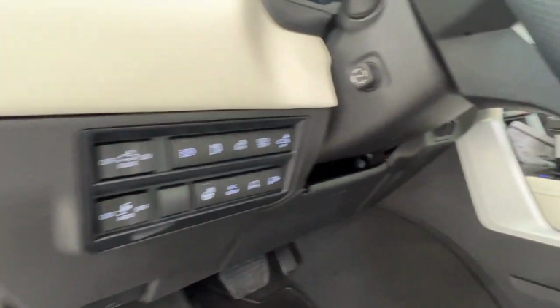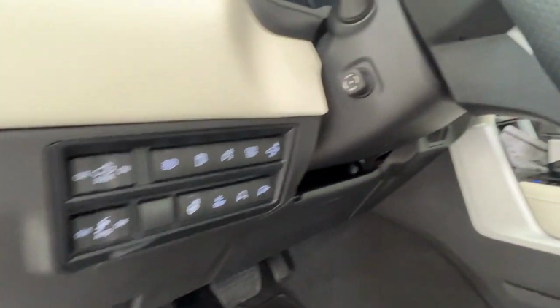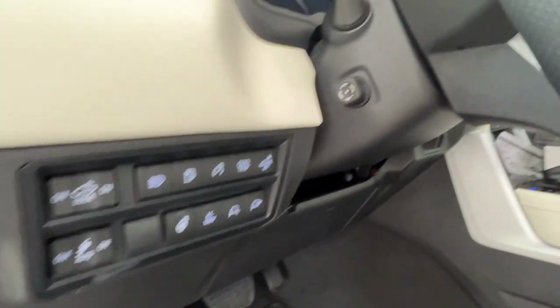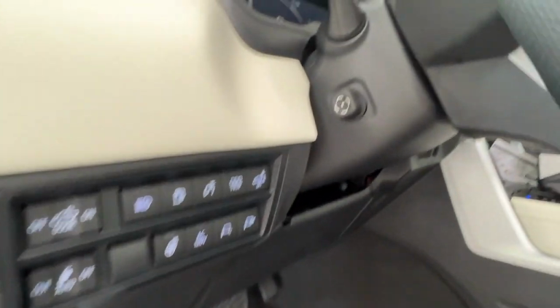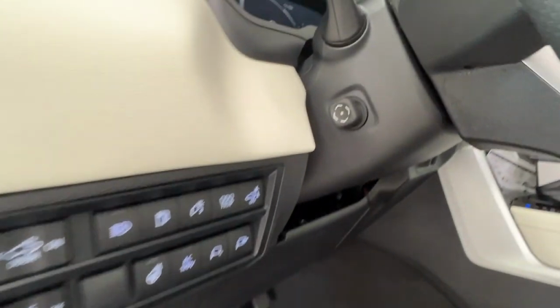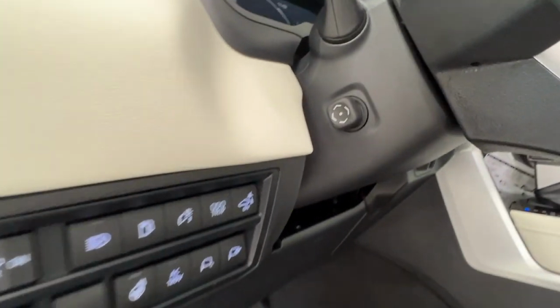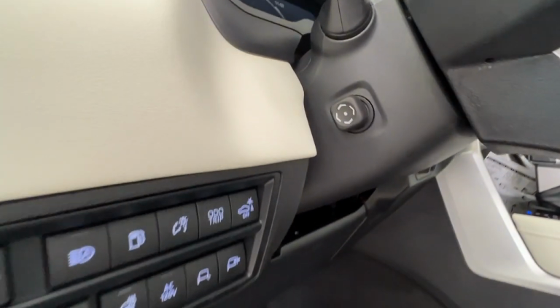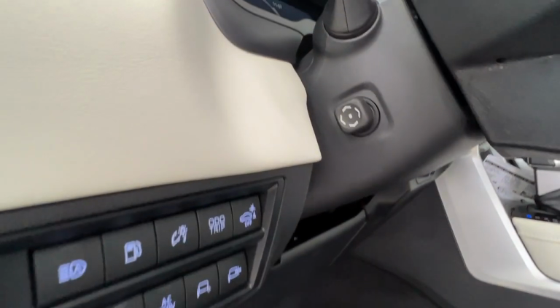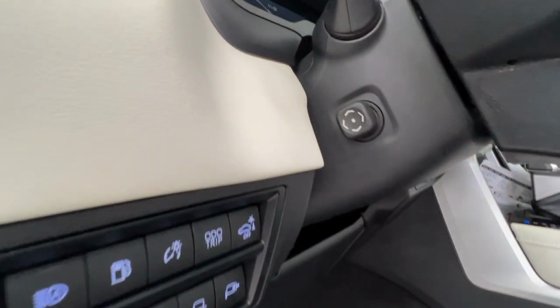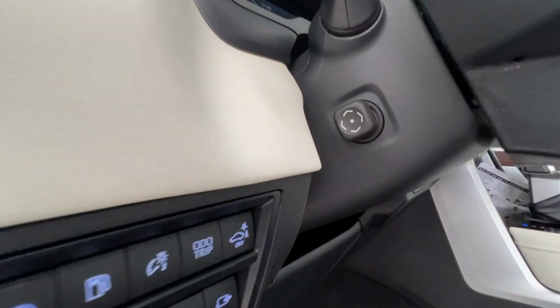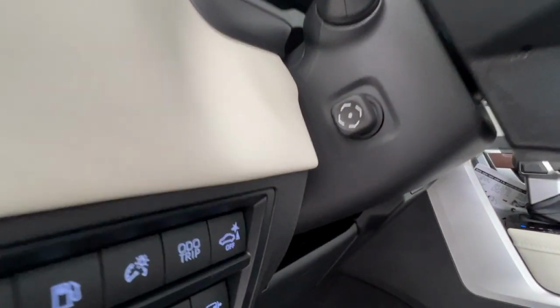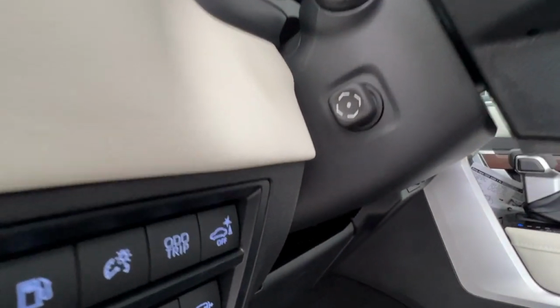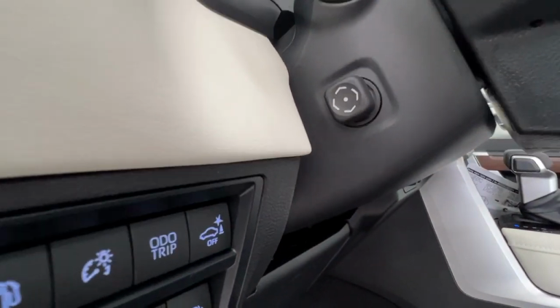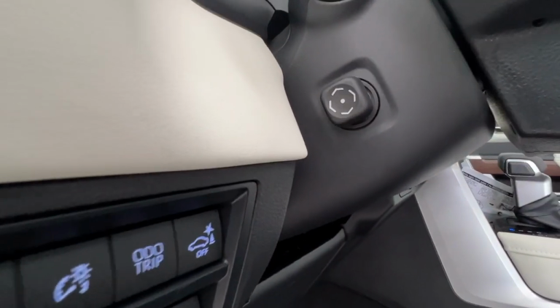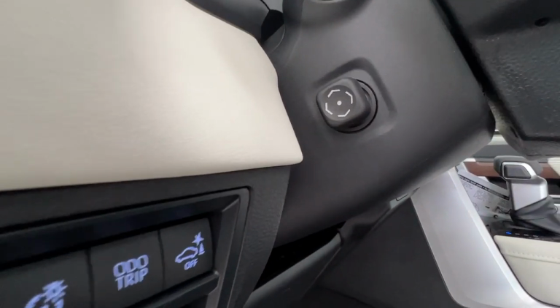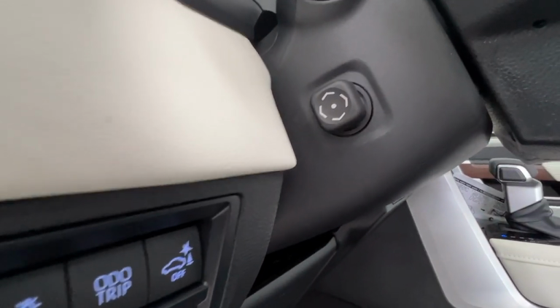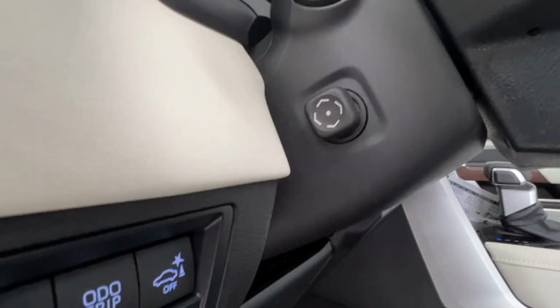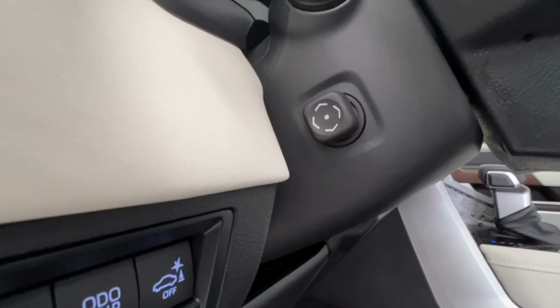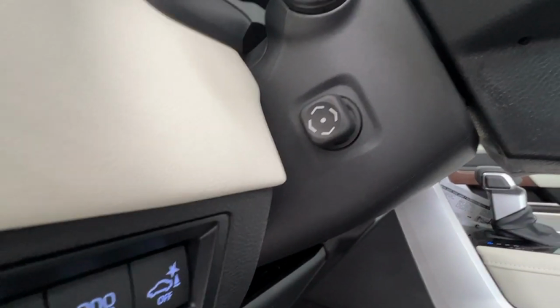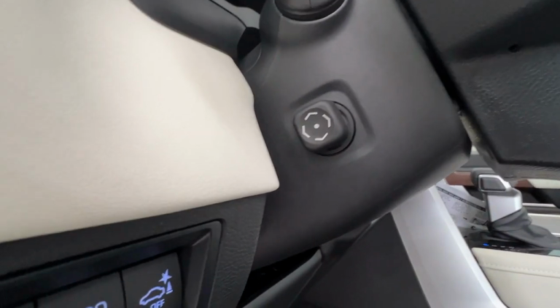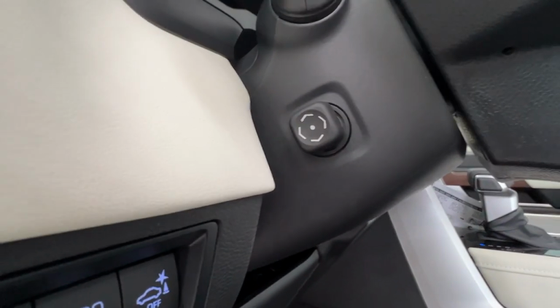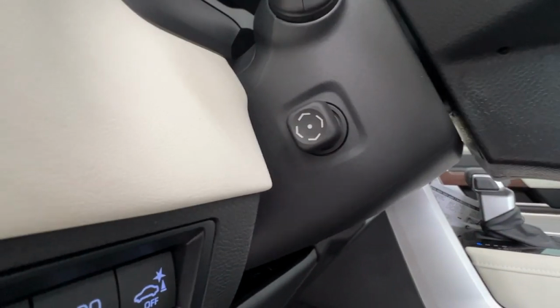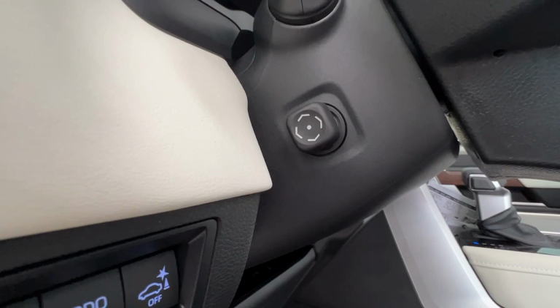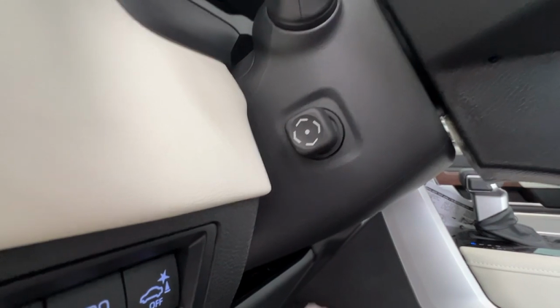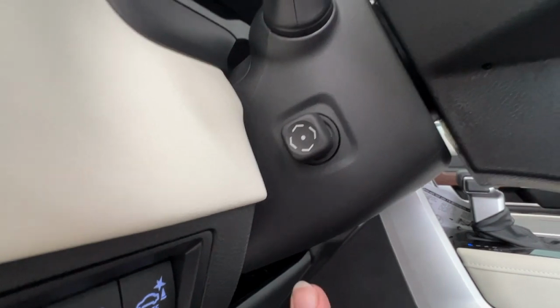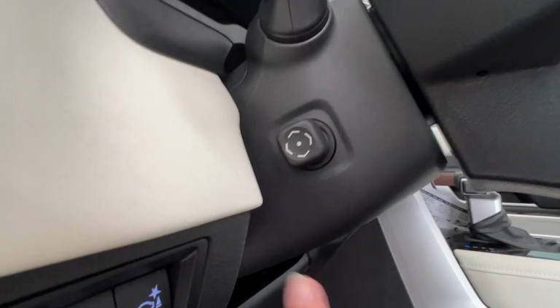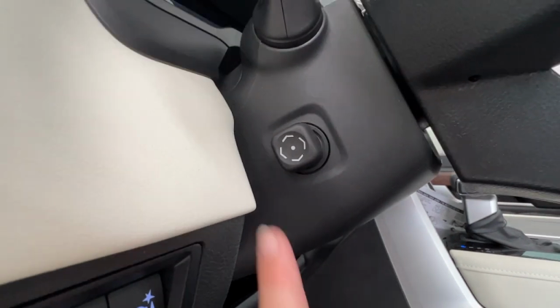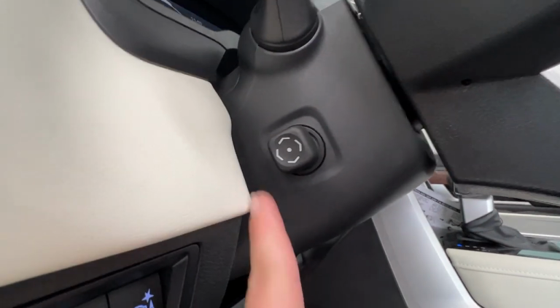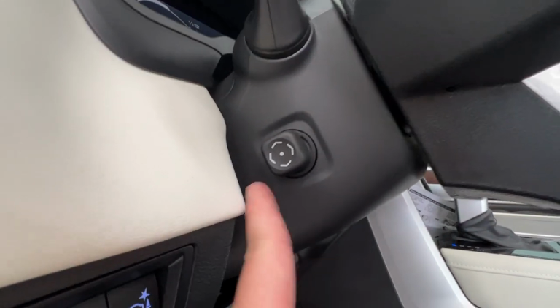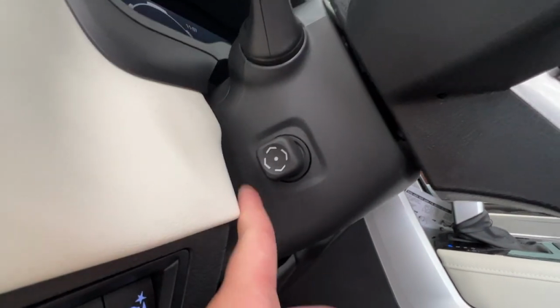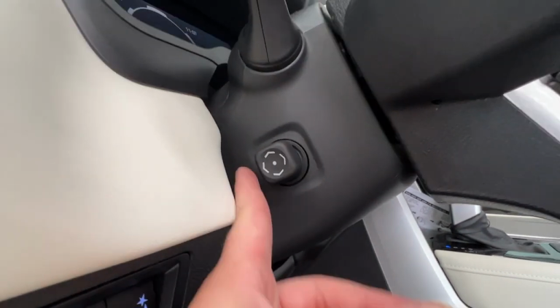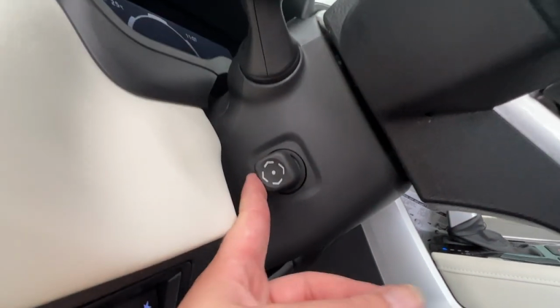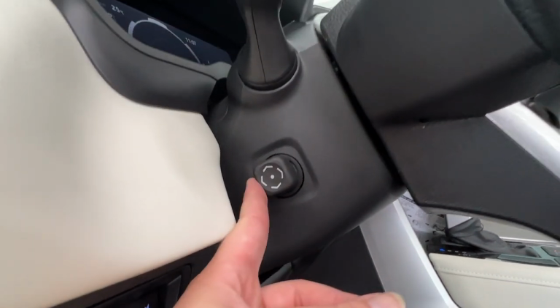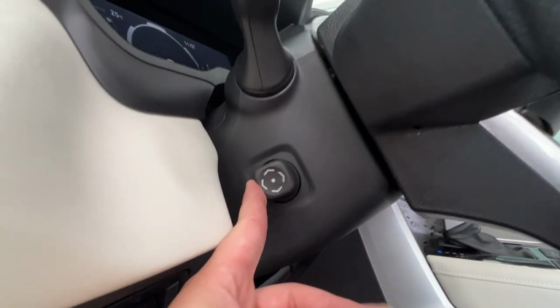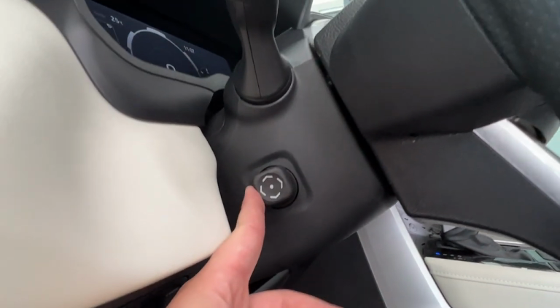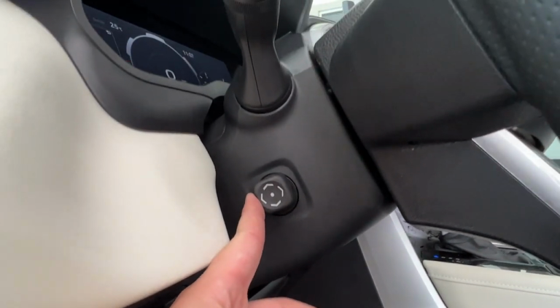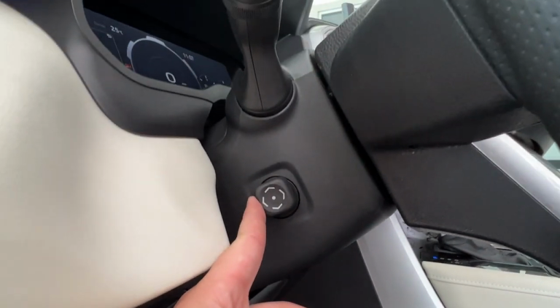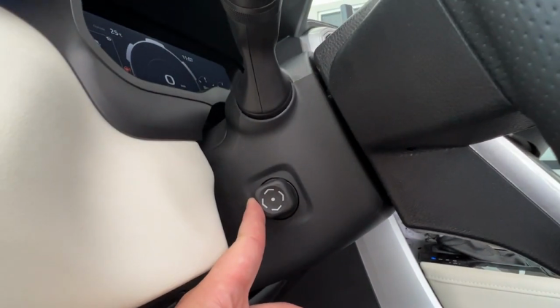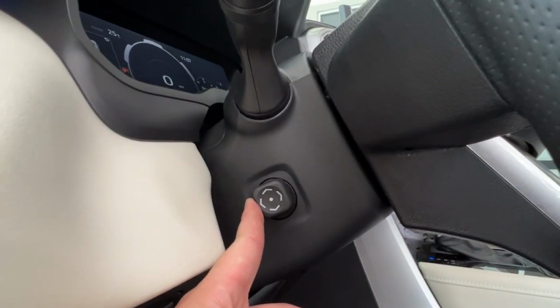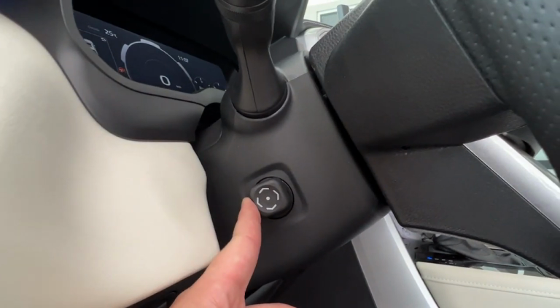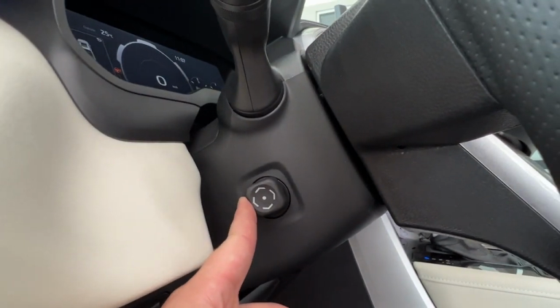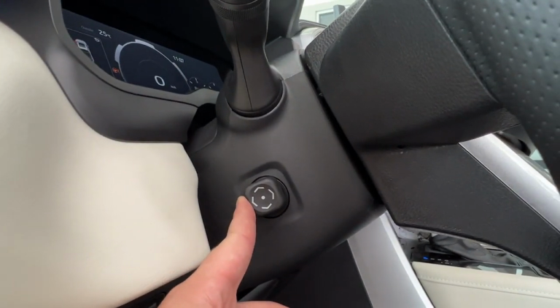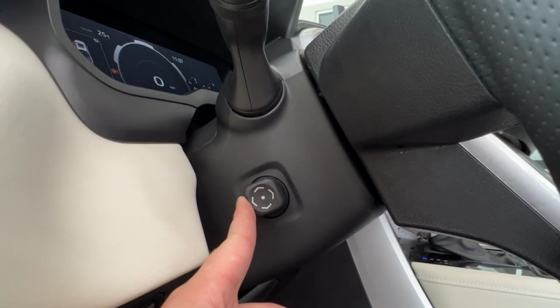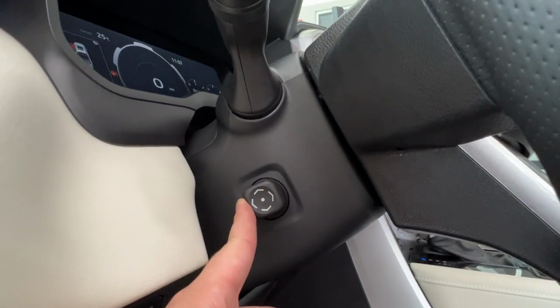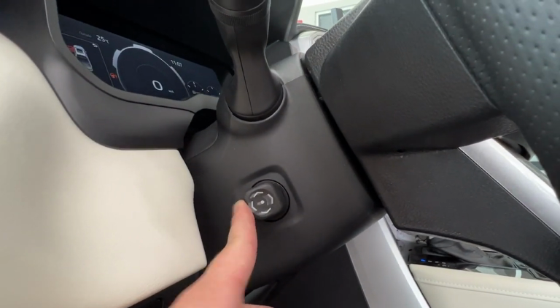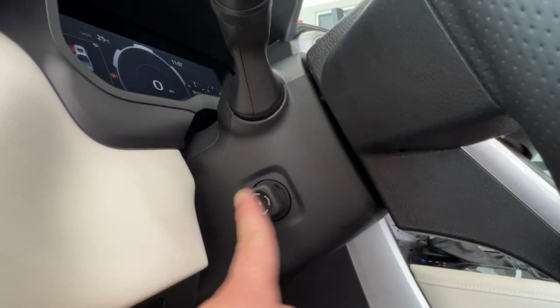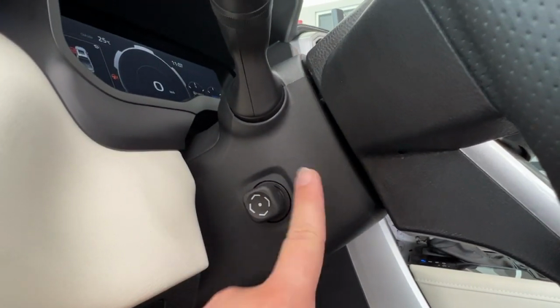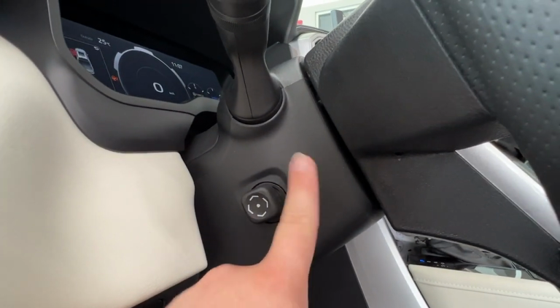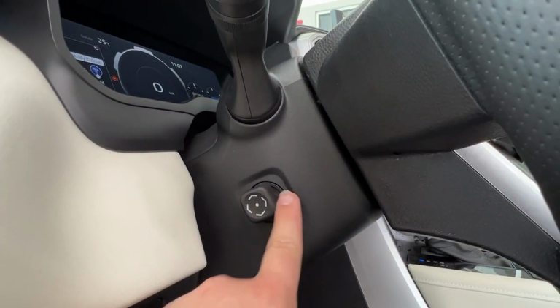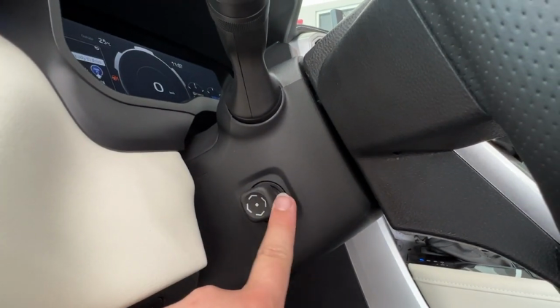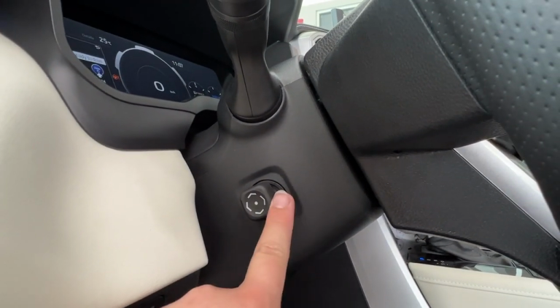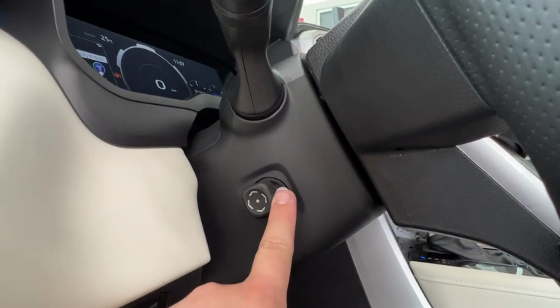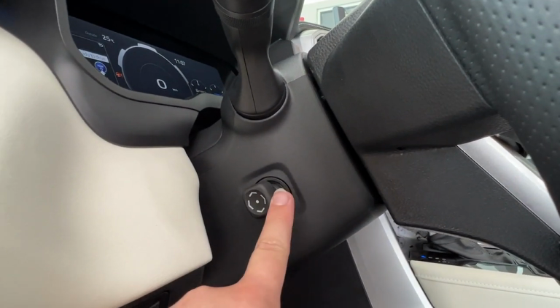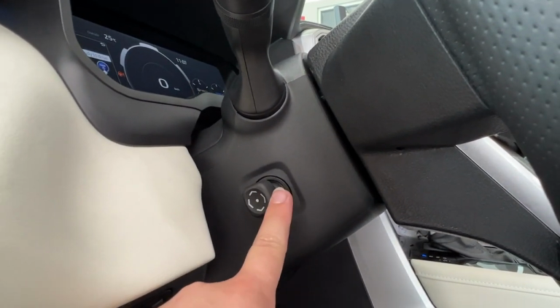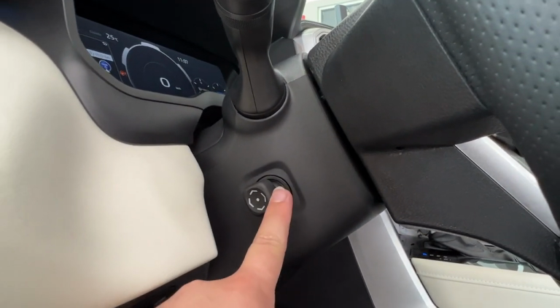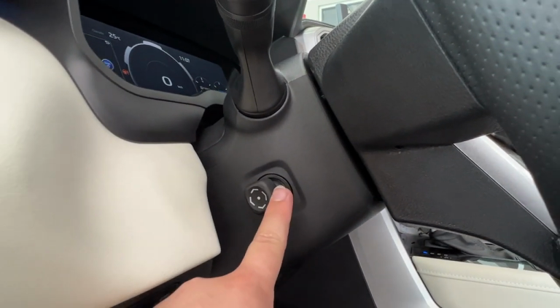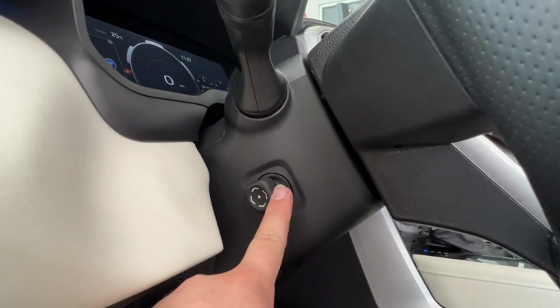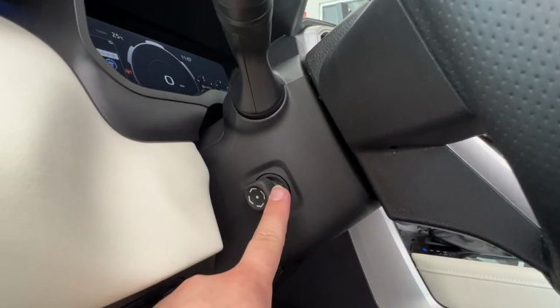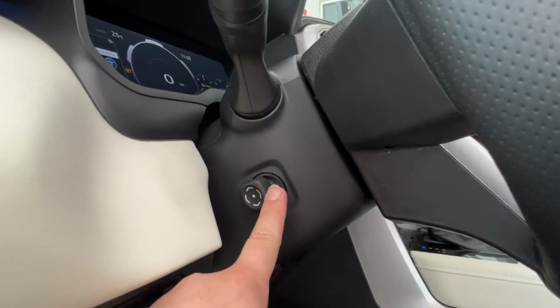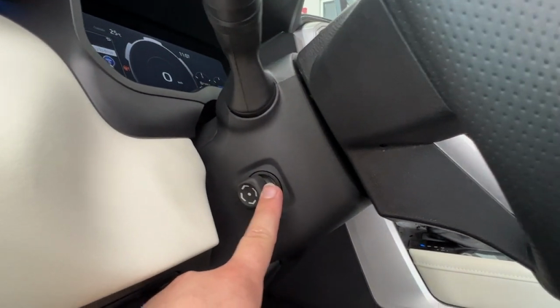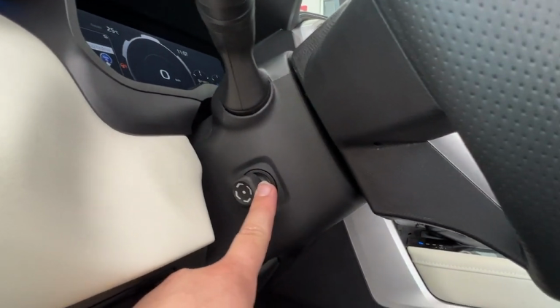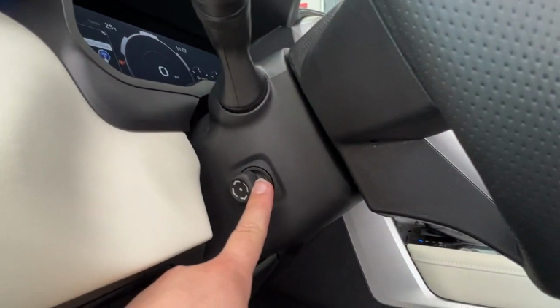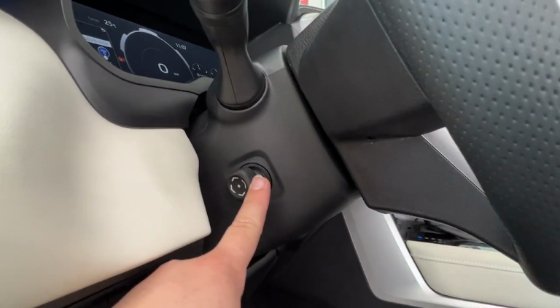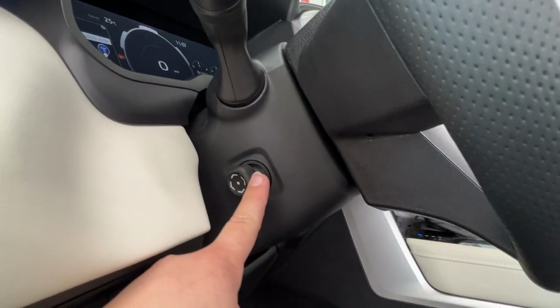We have headlight controls and the controls for that bed light, which again can be on, off, or set to work automatically. We also have the power tilt and telescopic control for your steering wheel — really a nice, great feature.